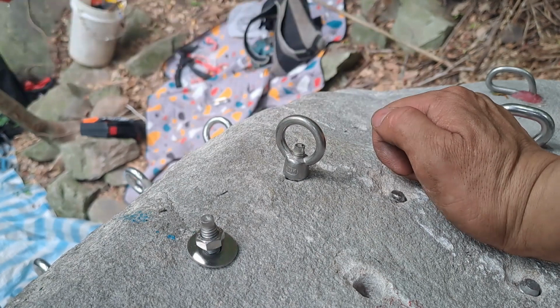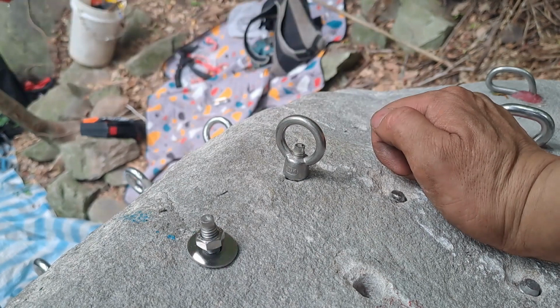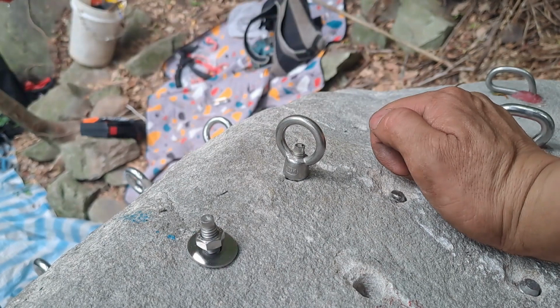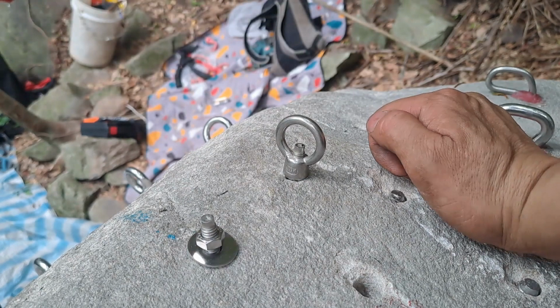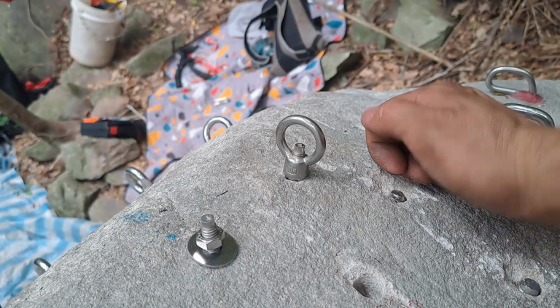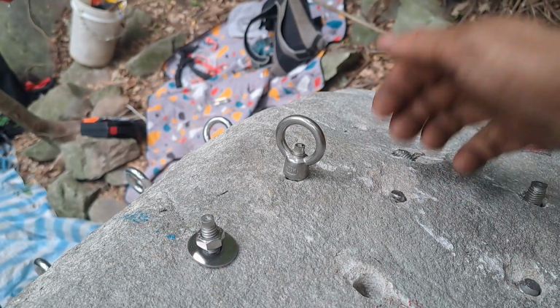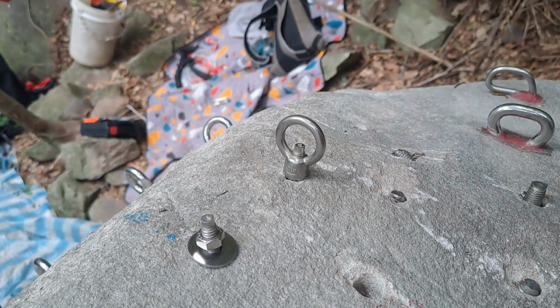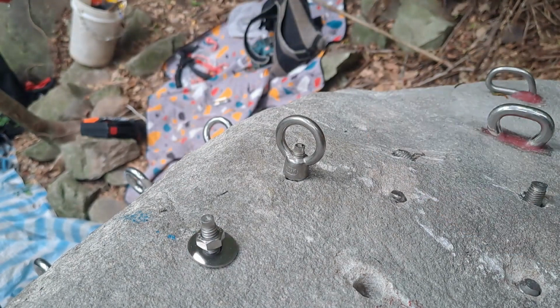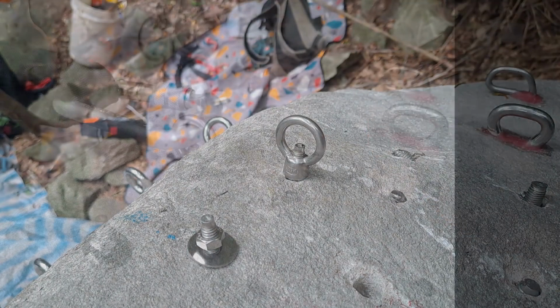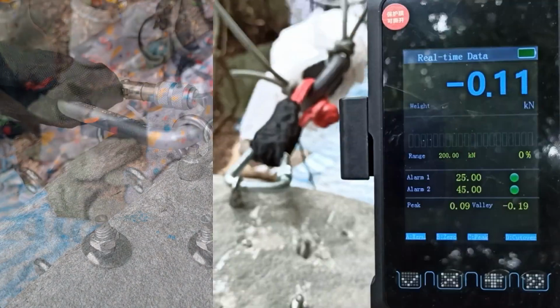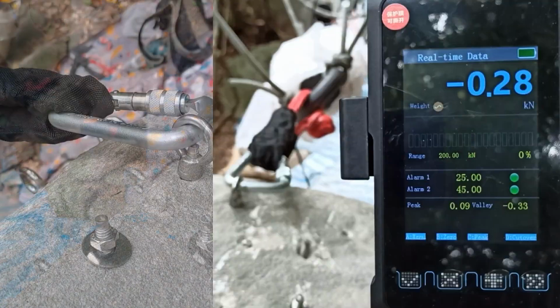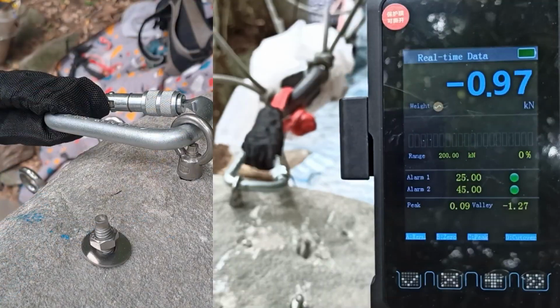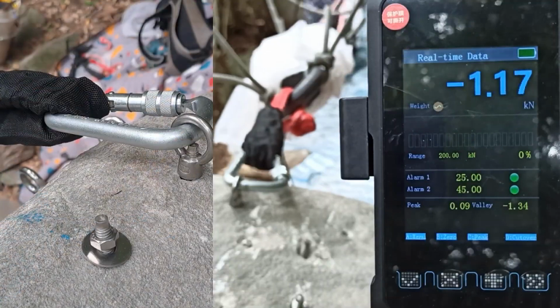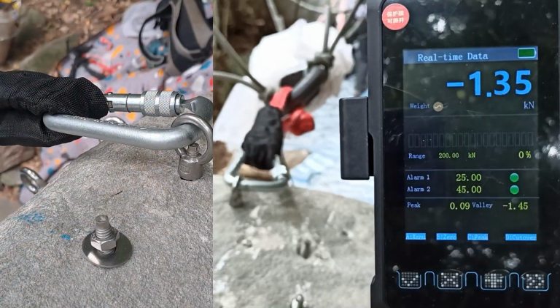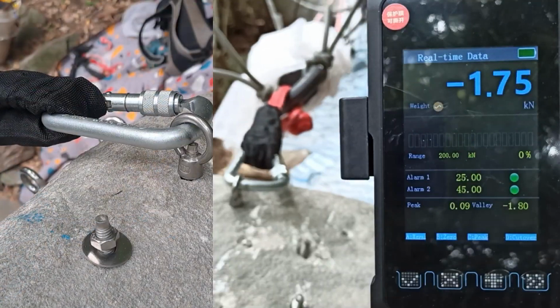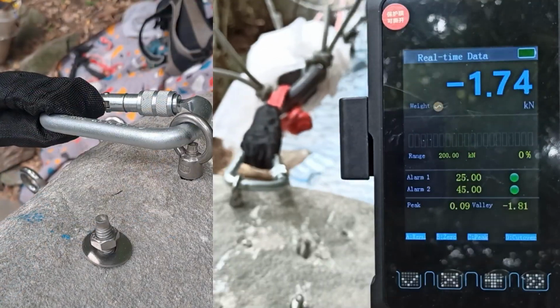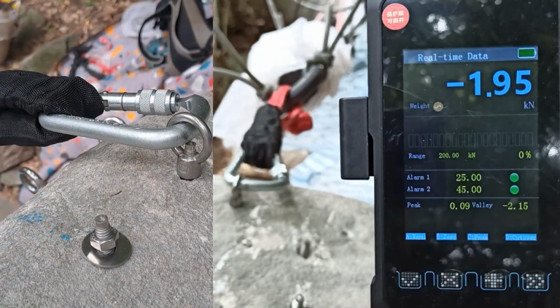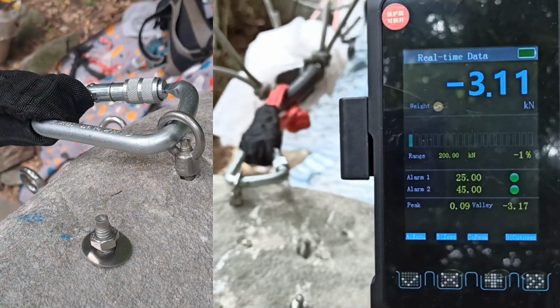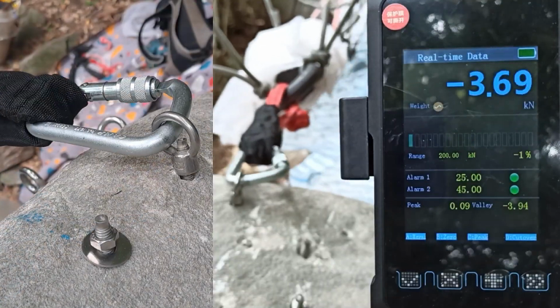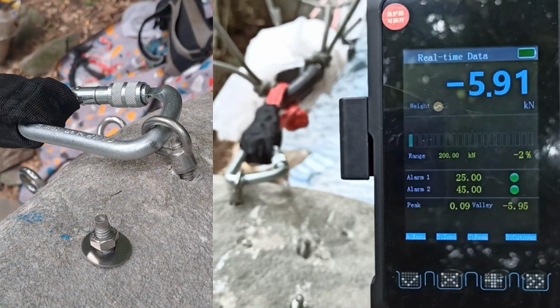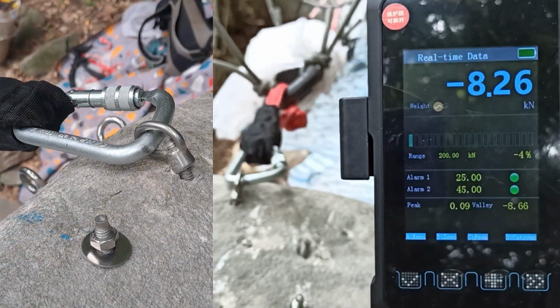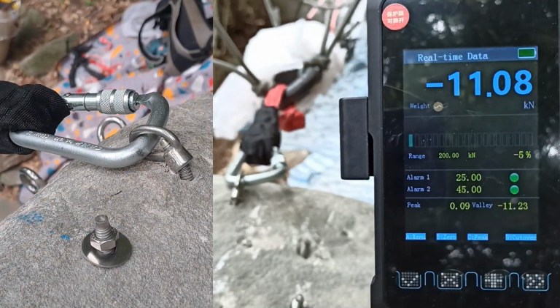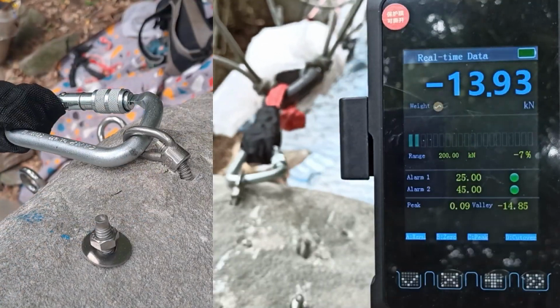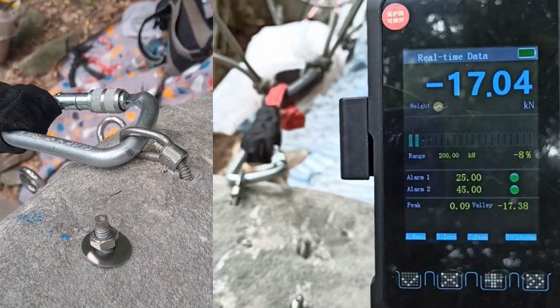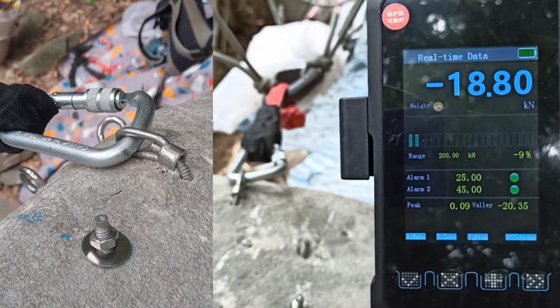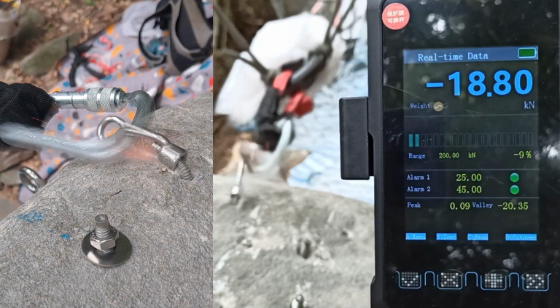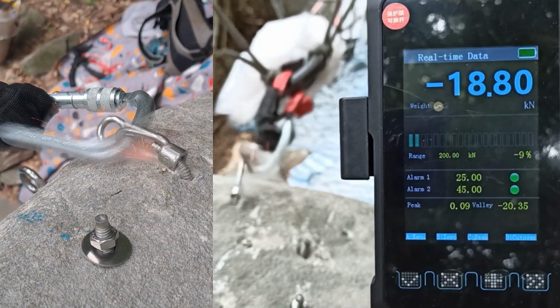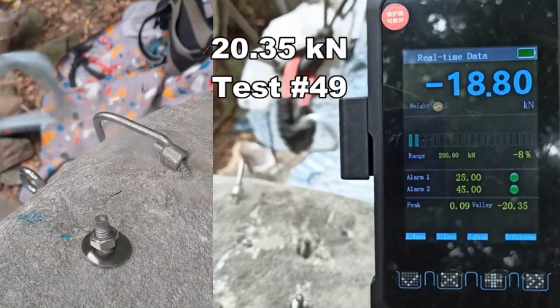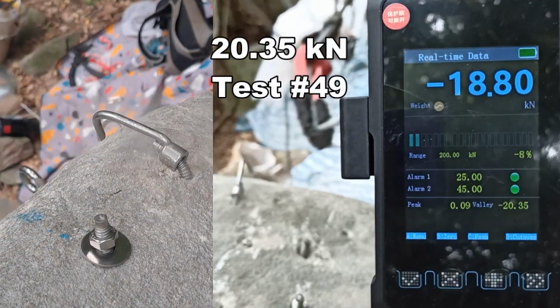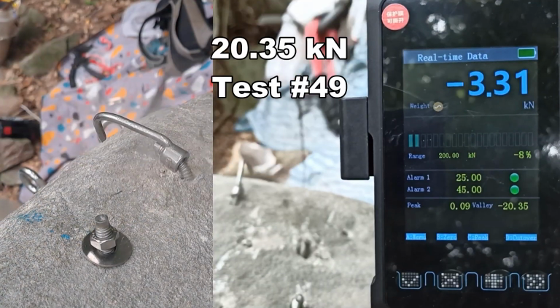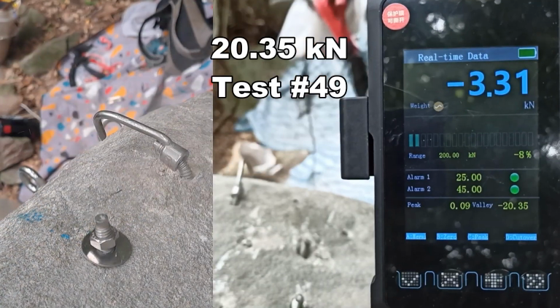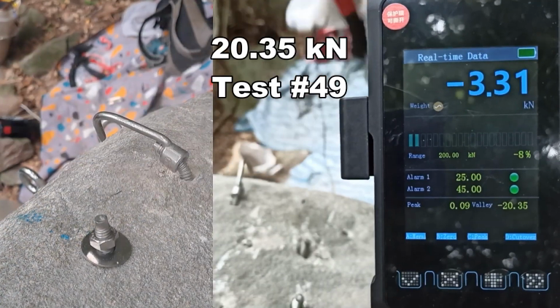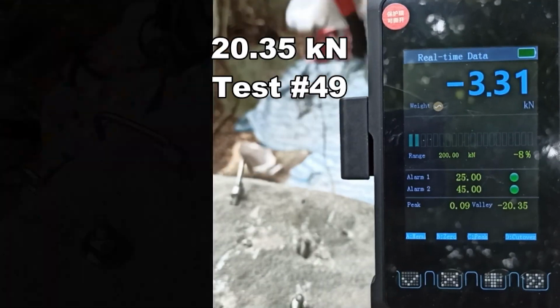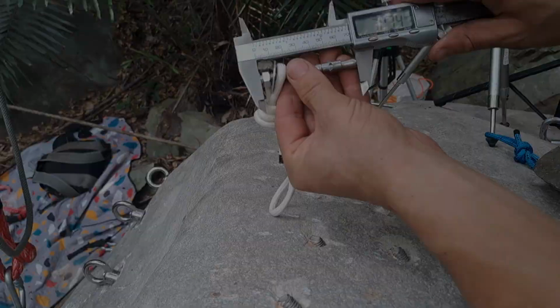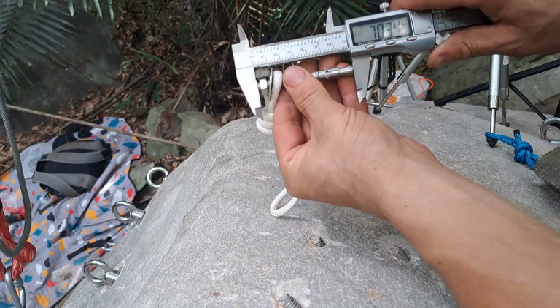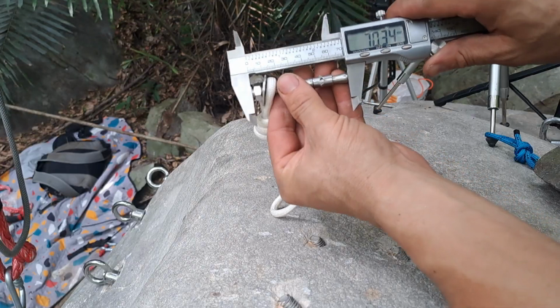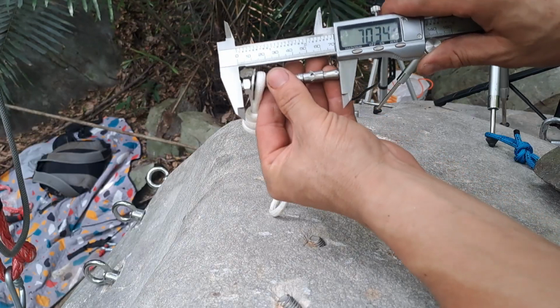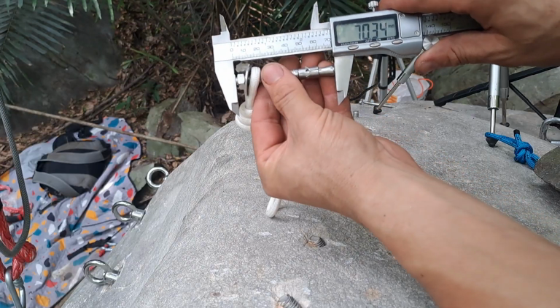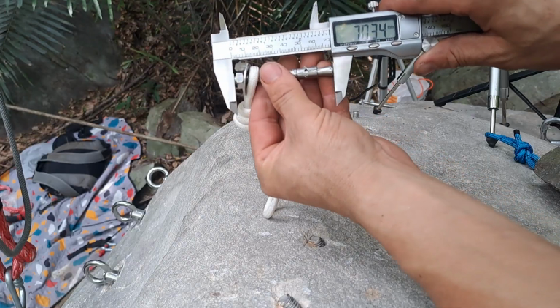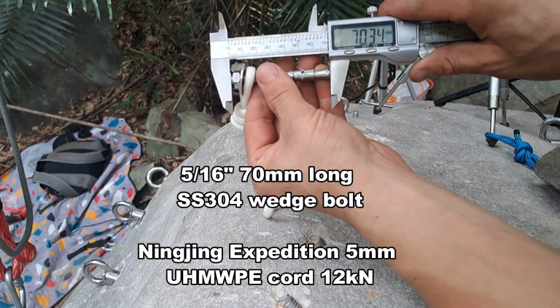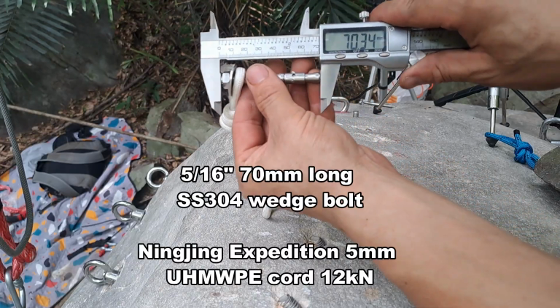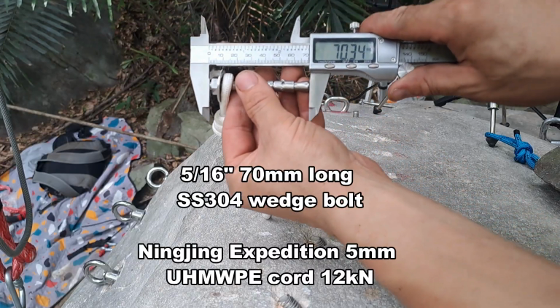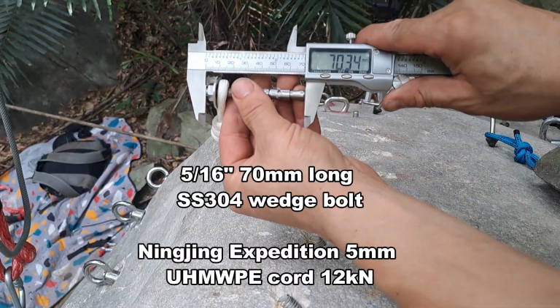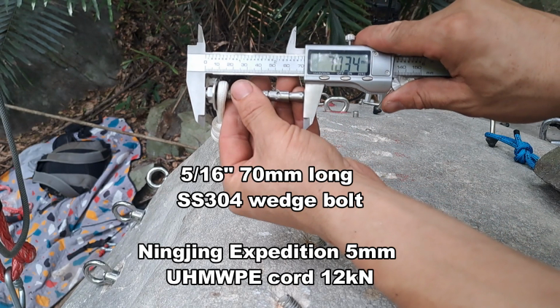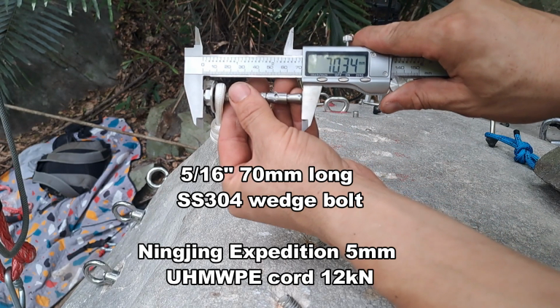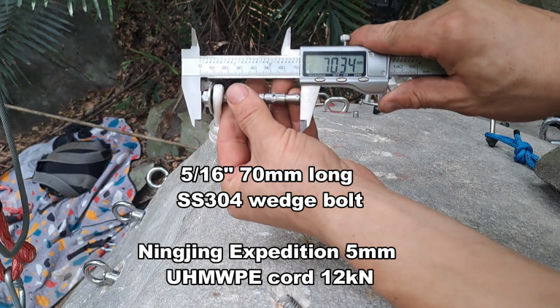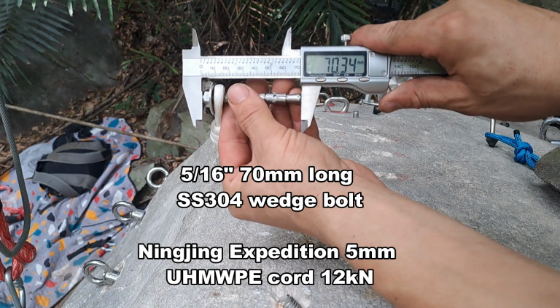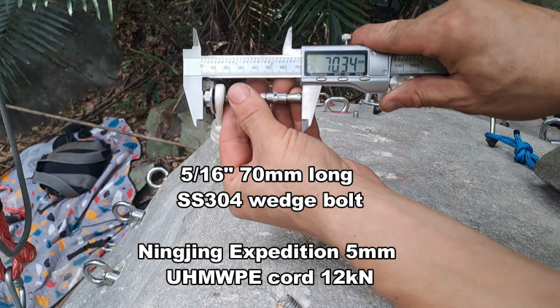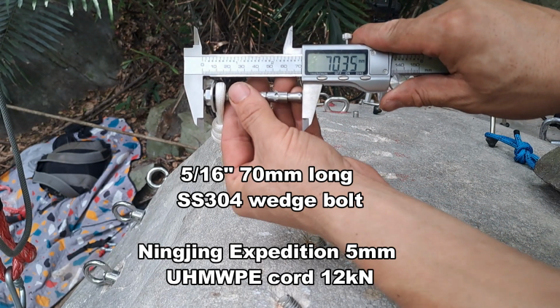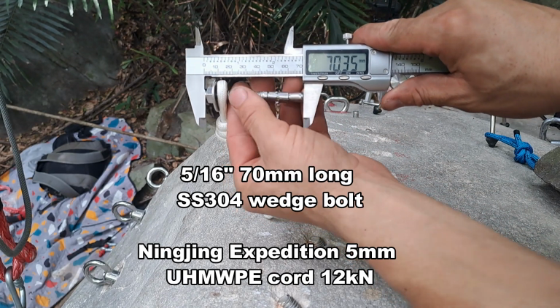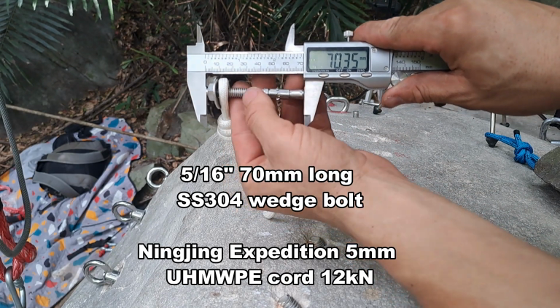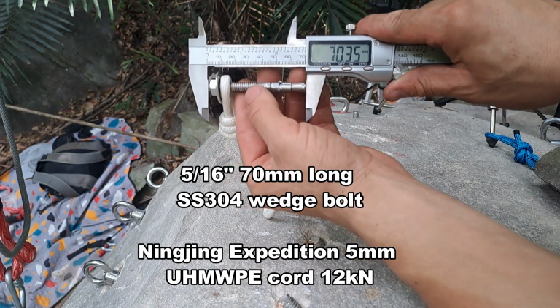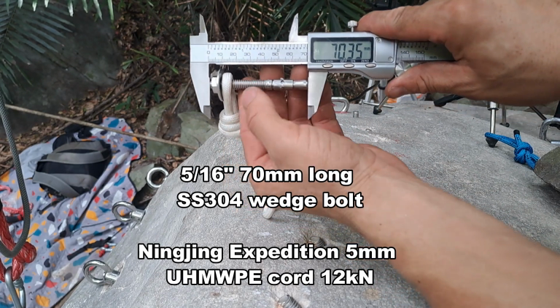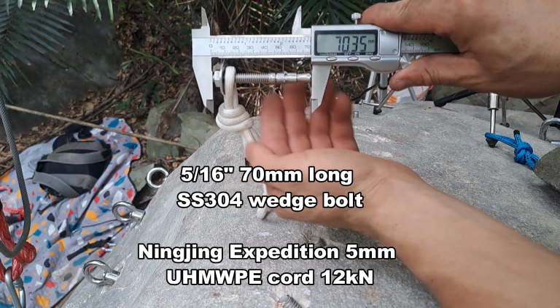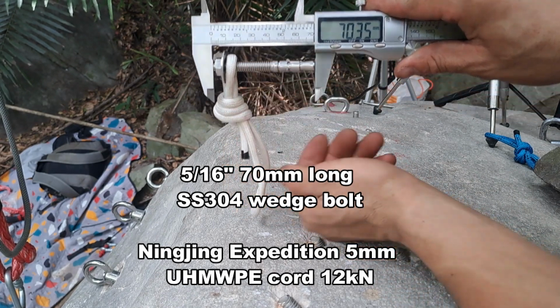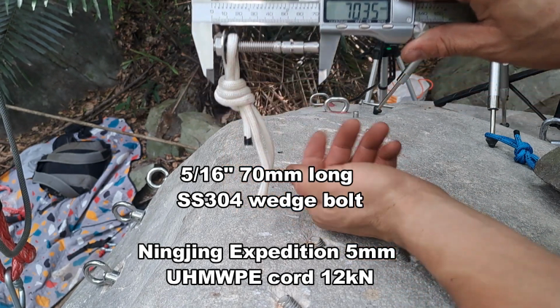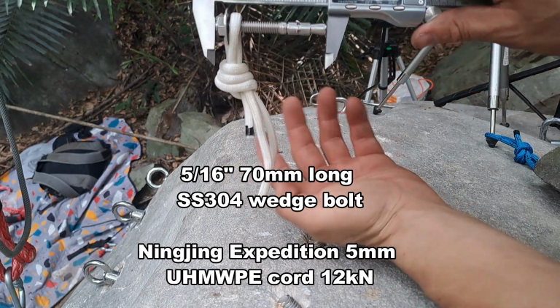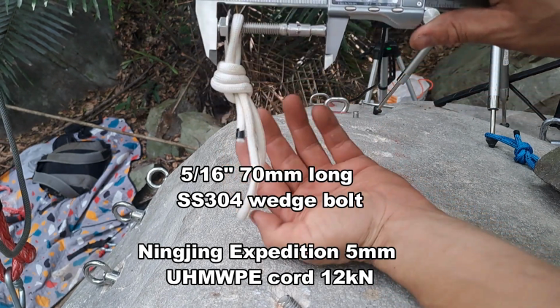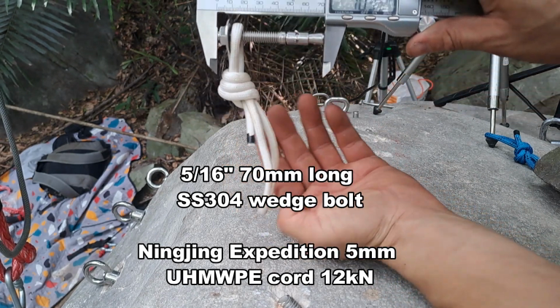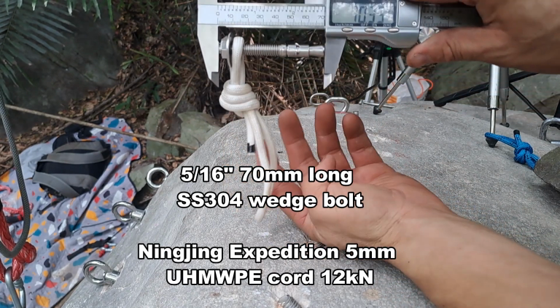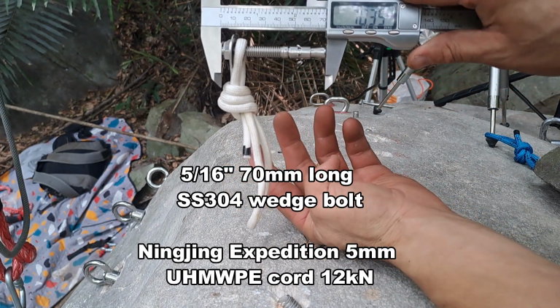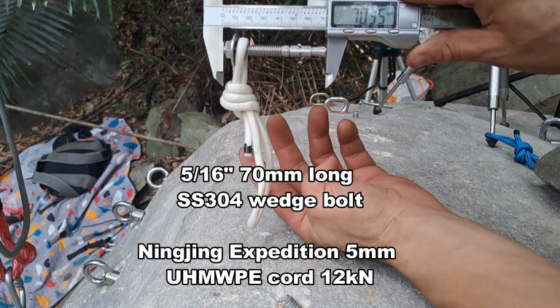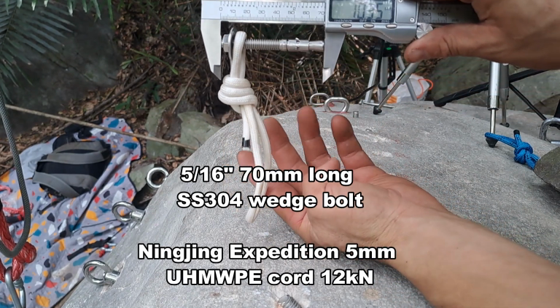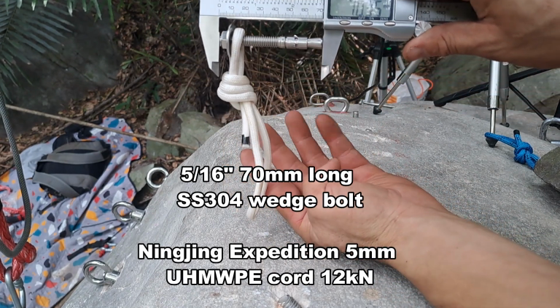Now the clipping cage. 70 millimeter bolt. The string.